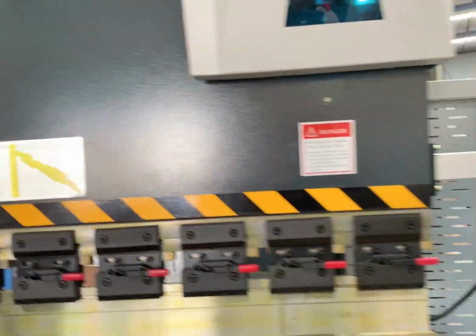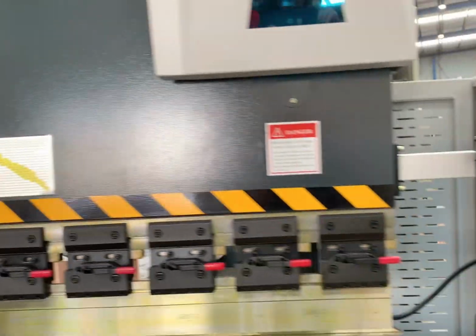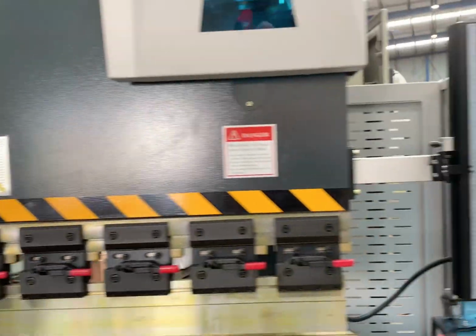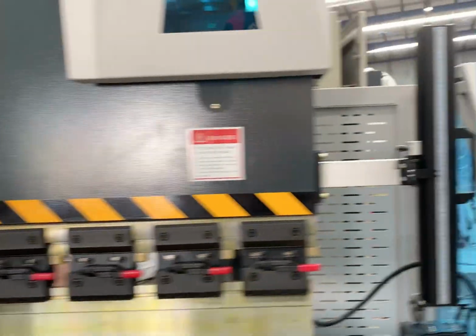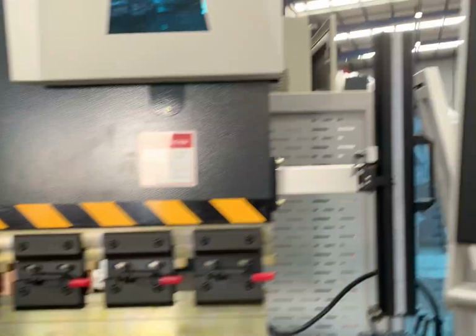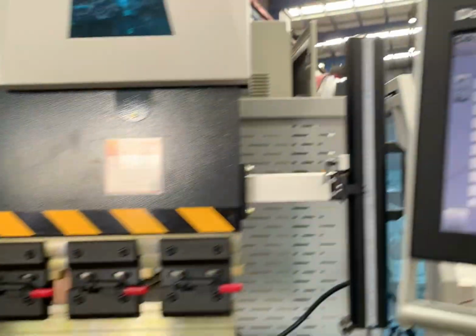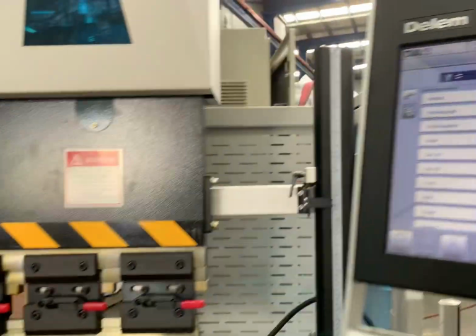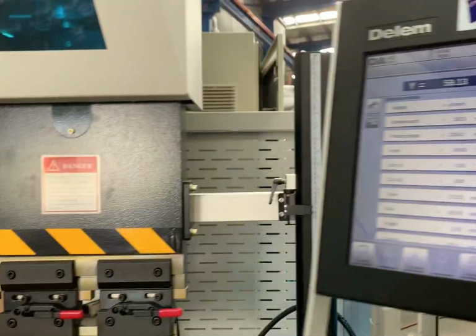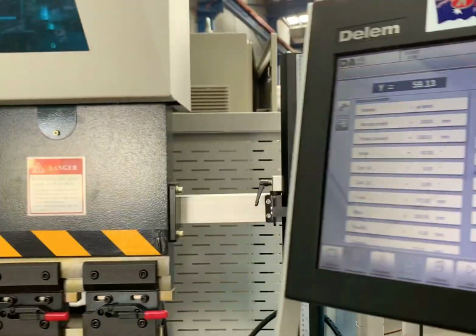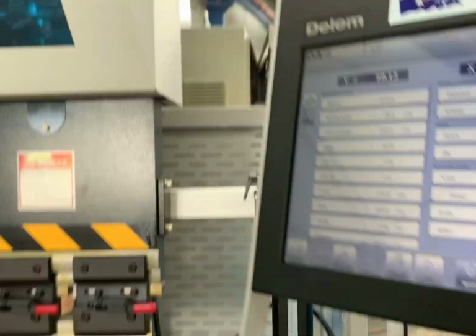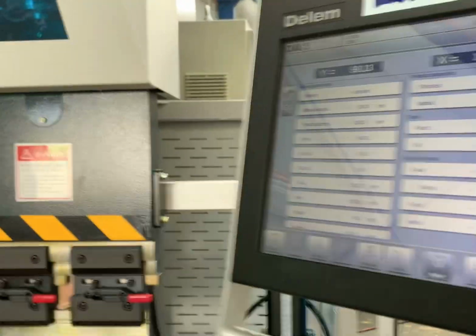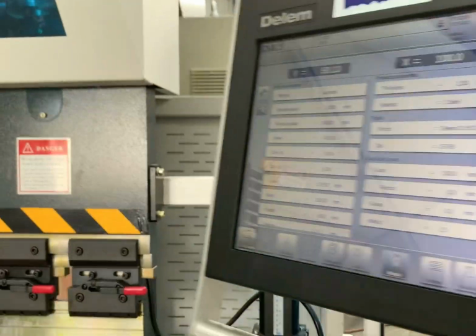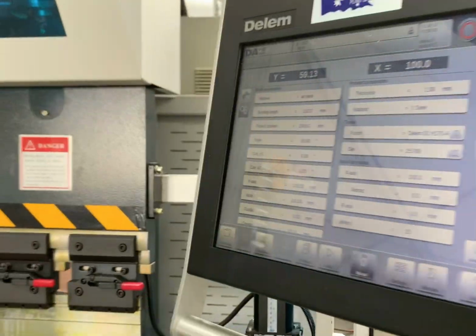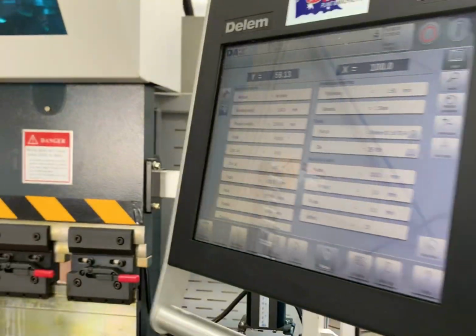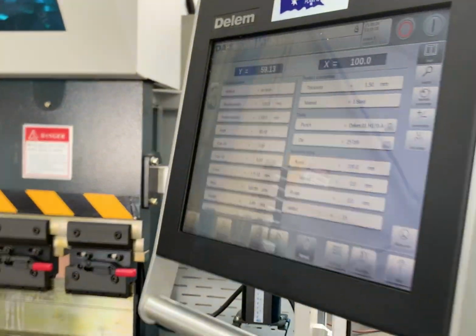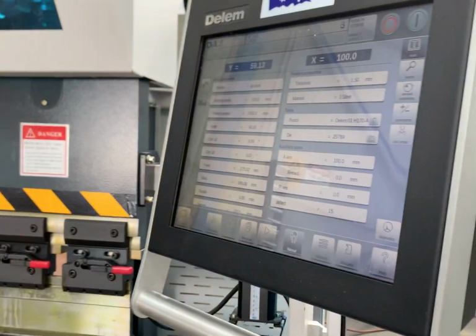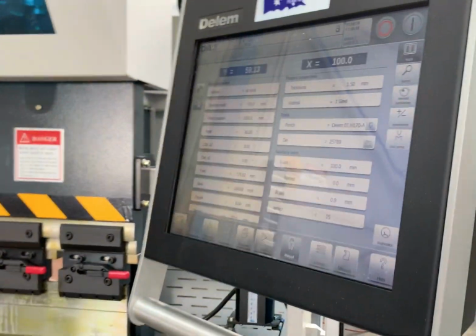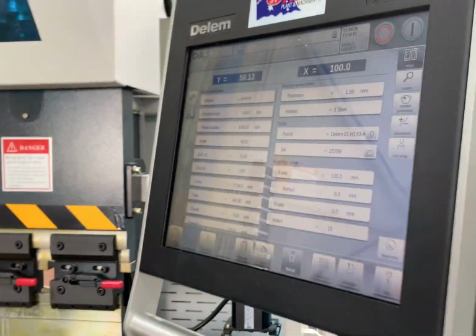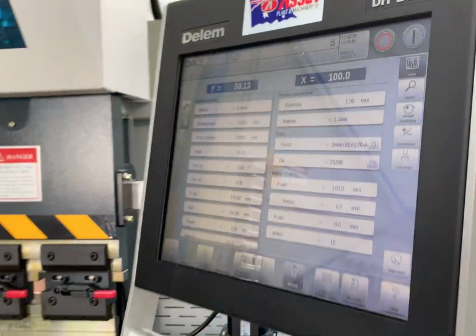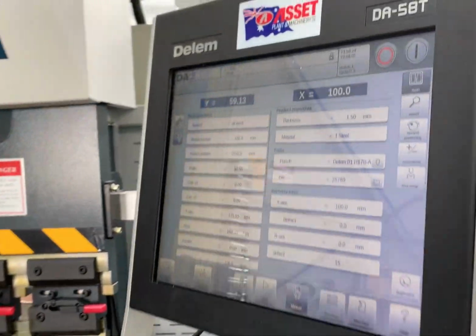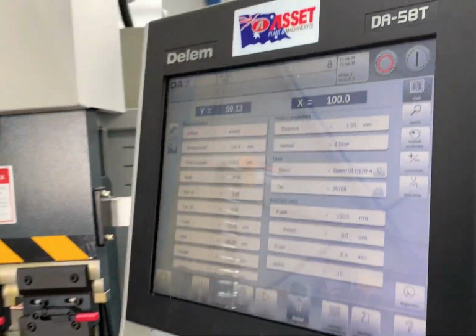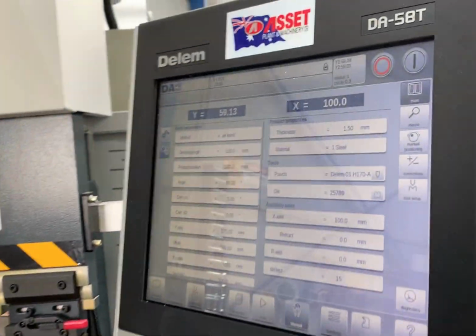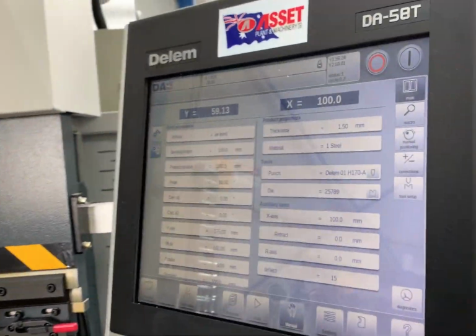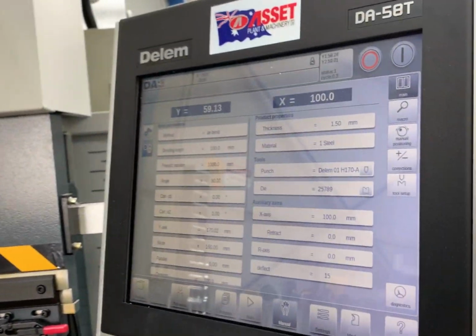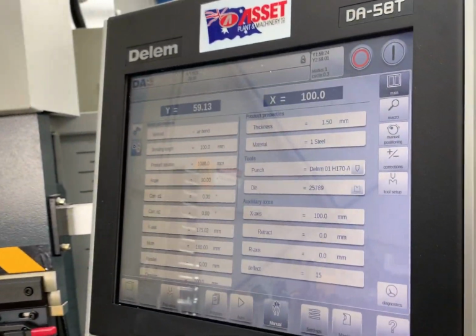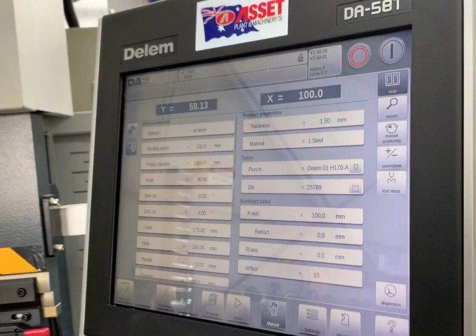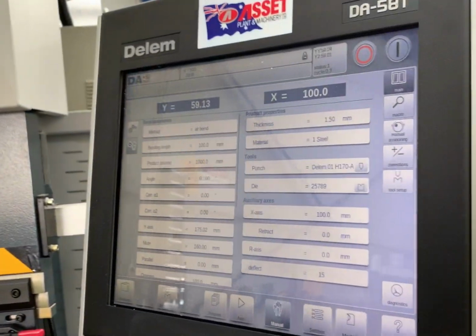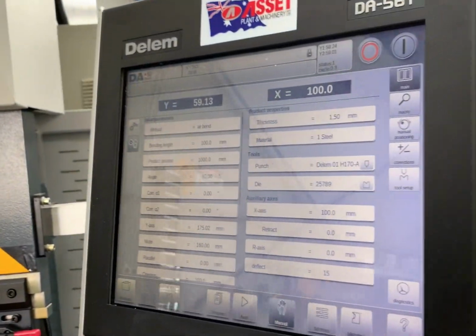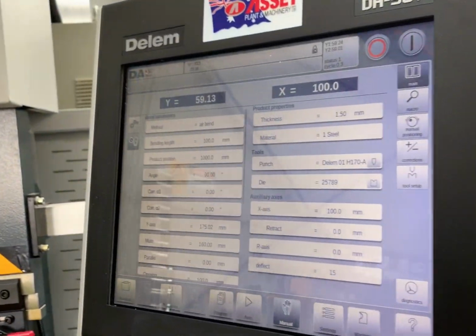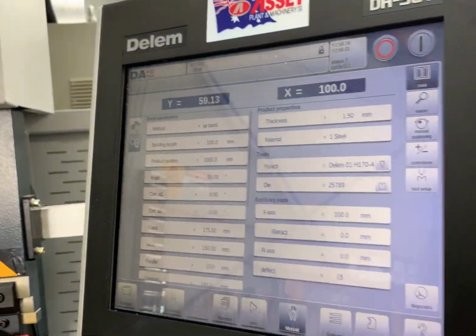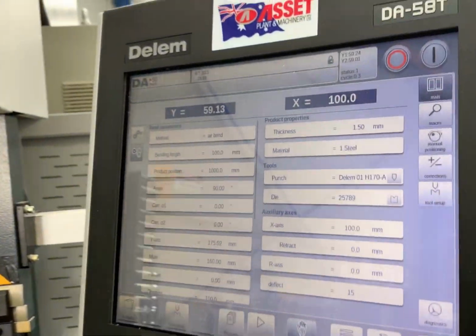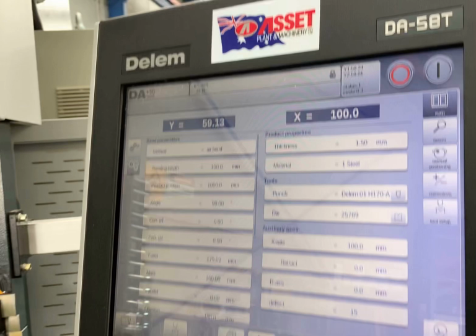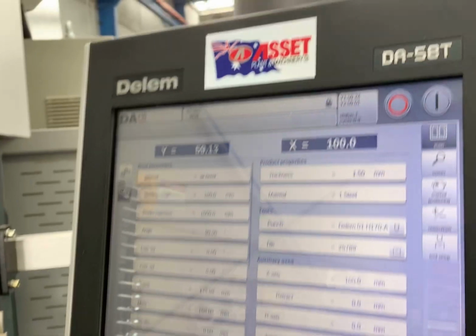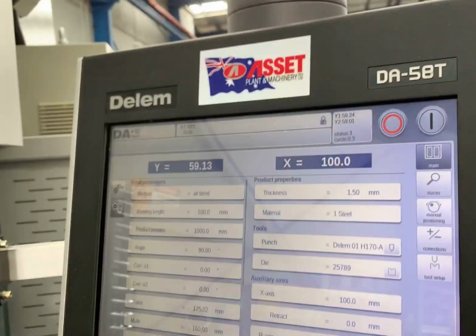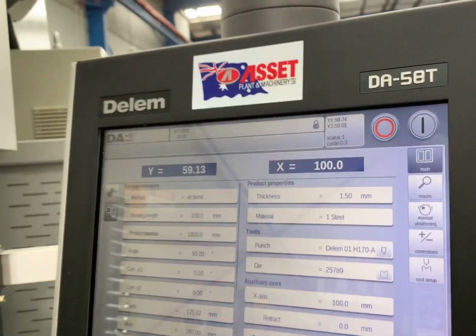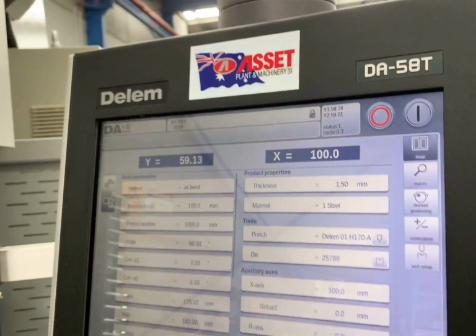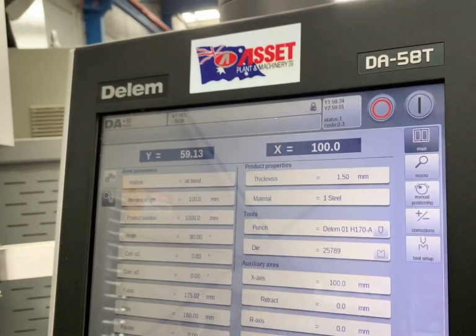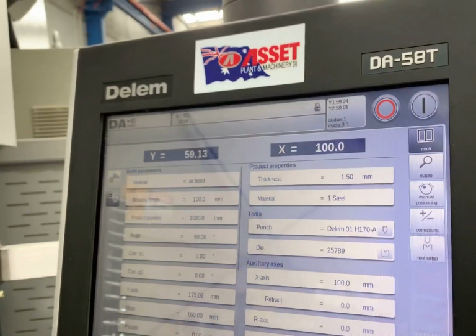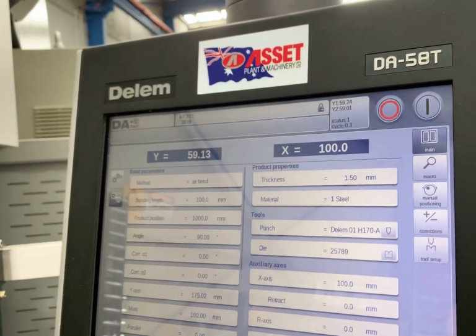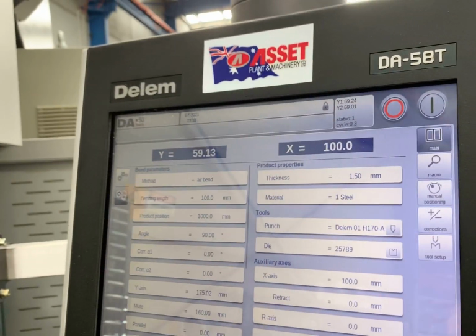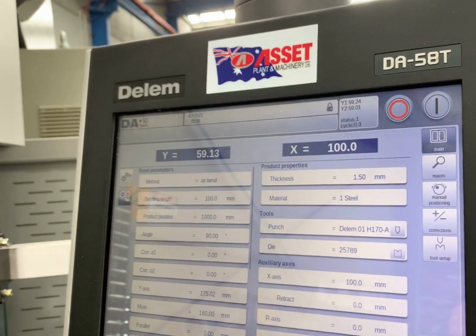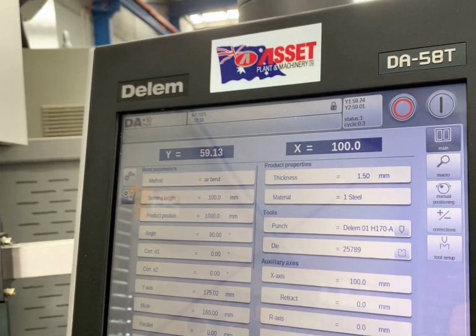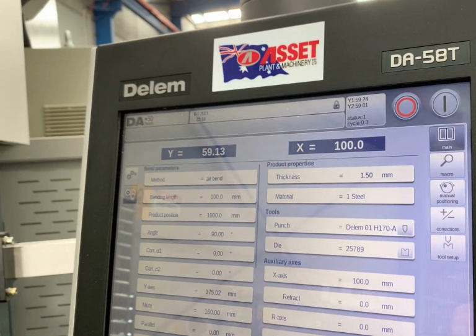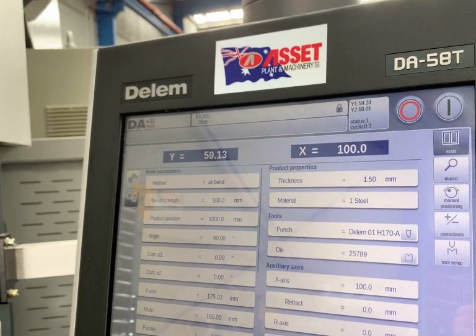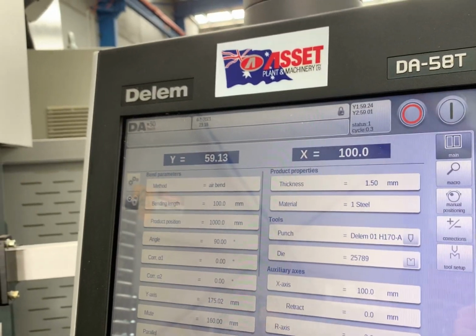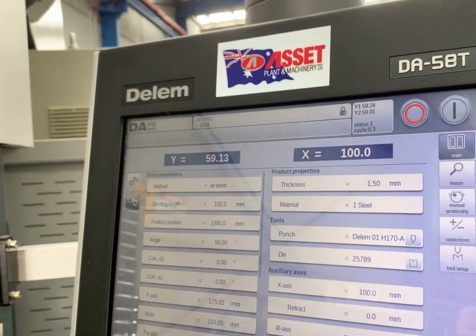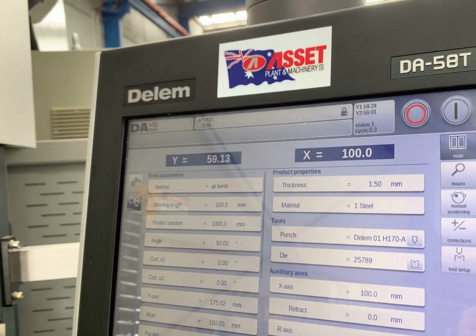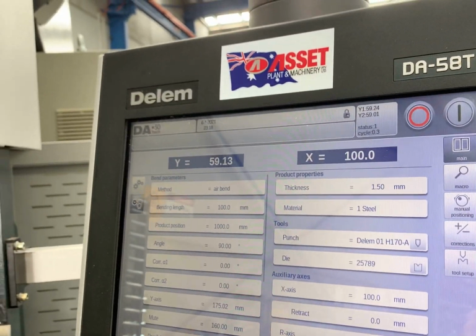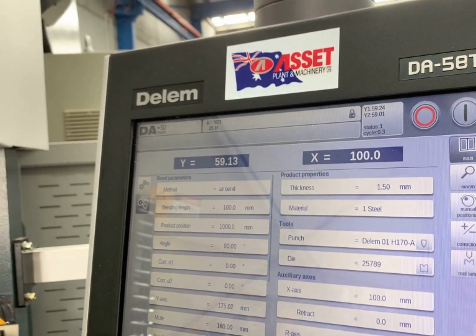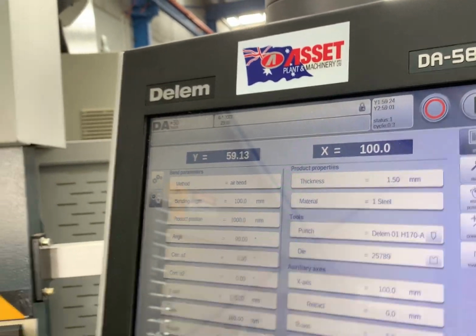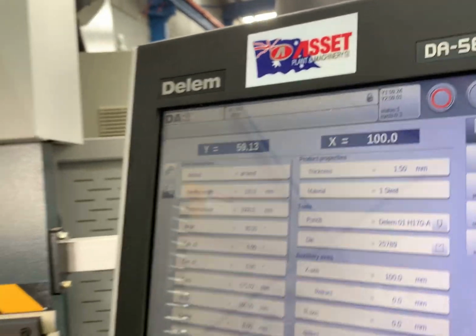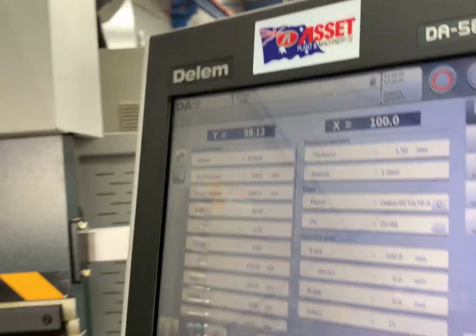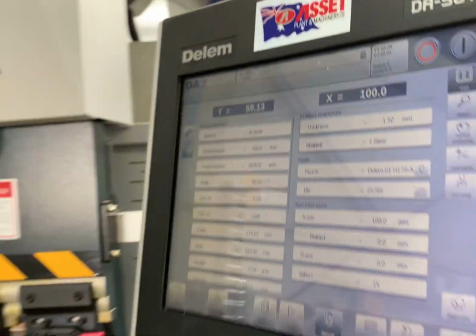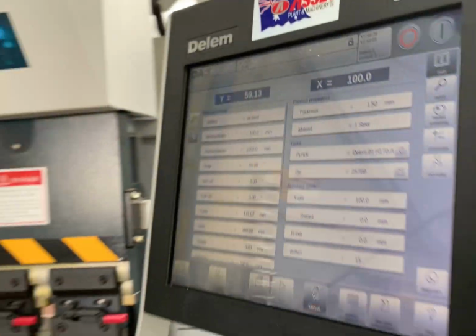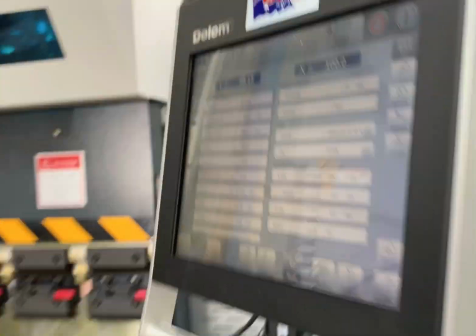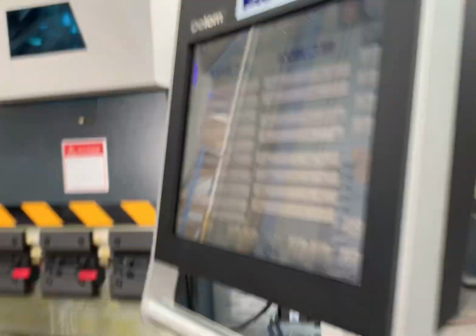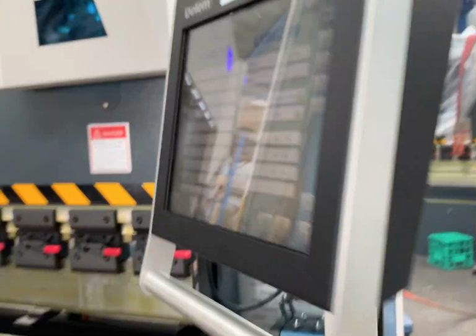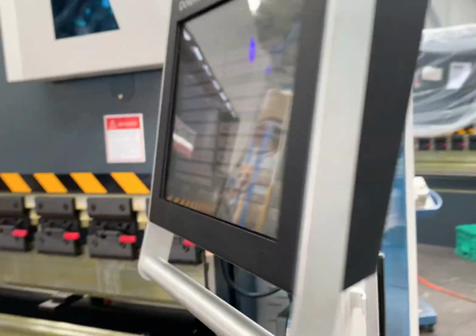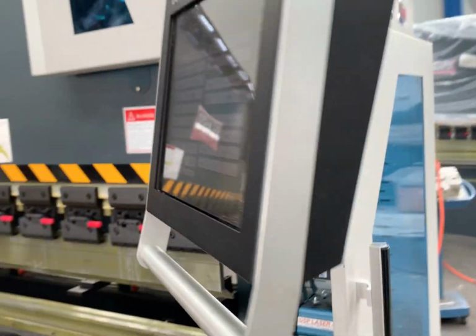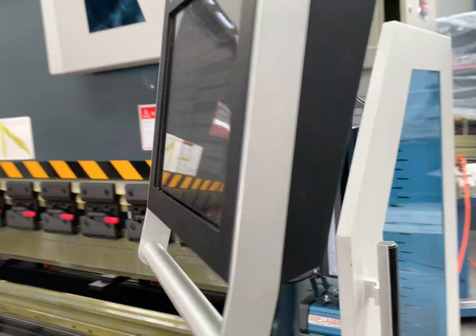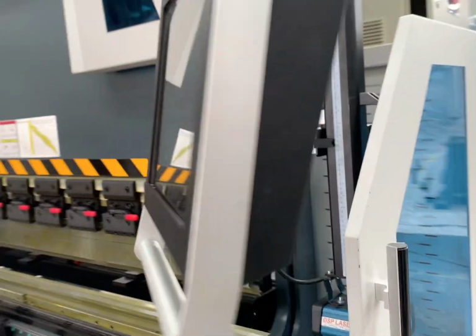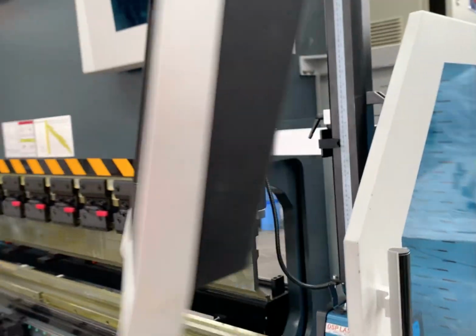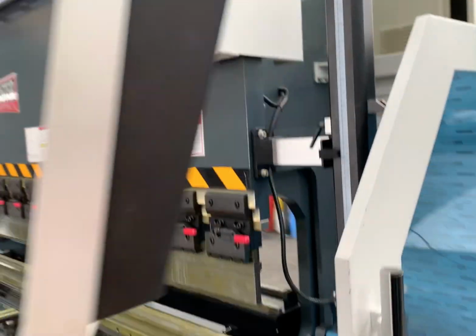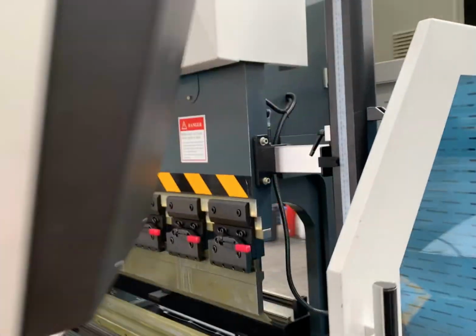Over here we've got the controller, and that's the Dellum DA58 5-axis controller itself.